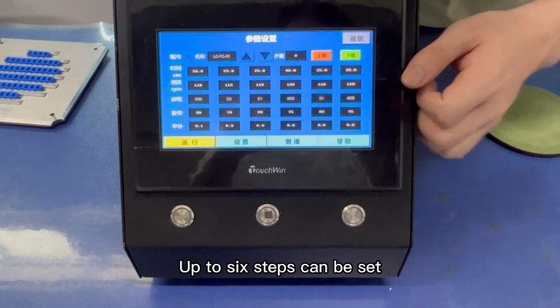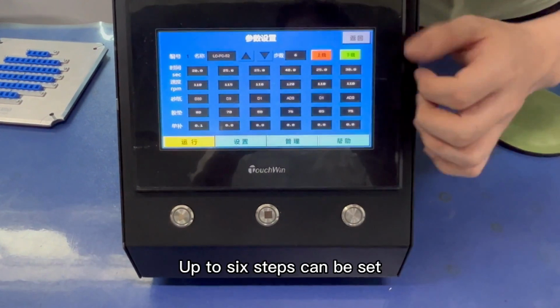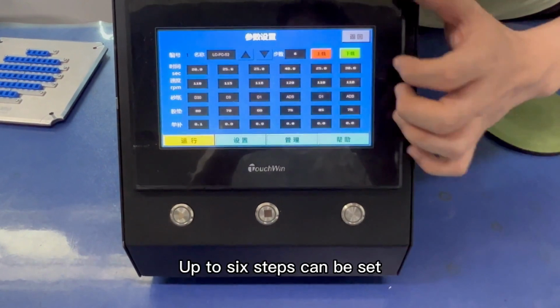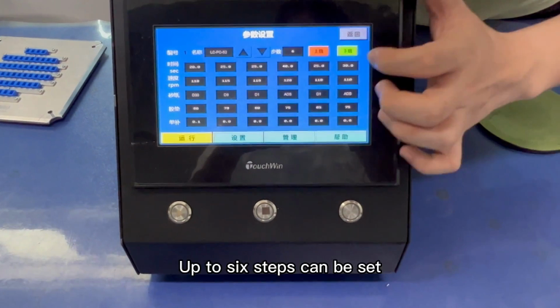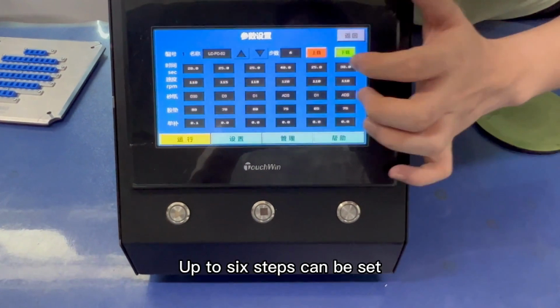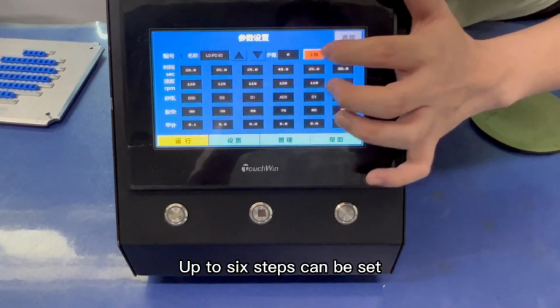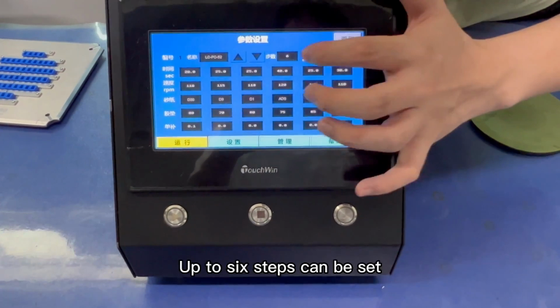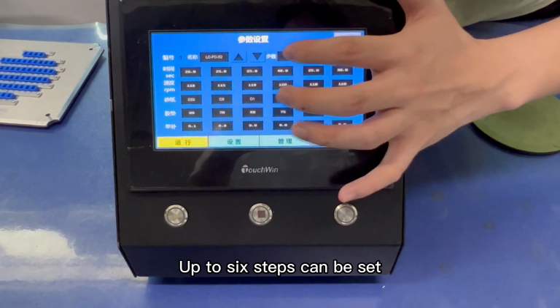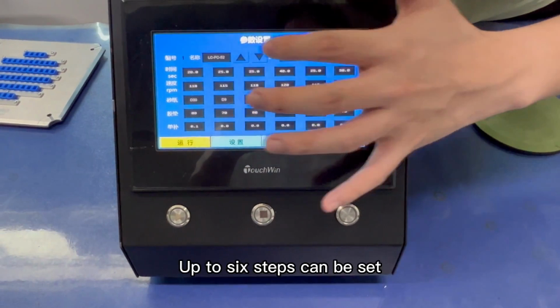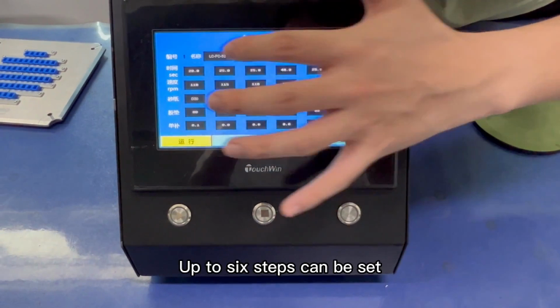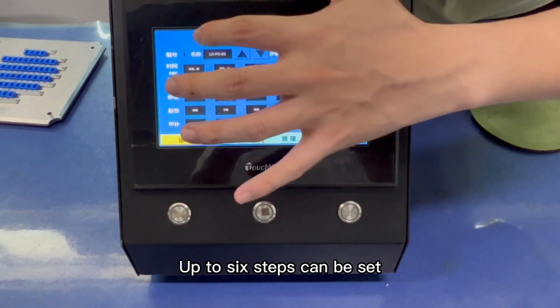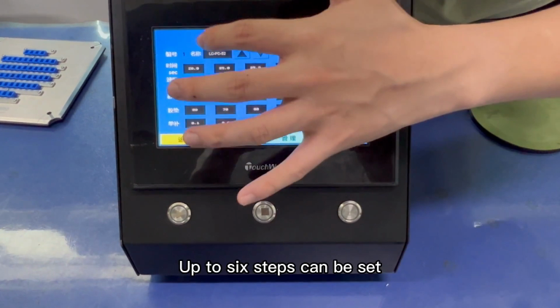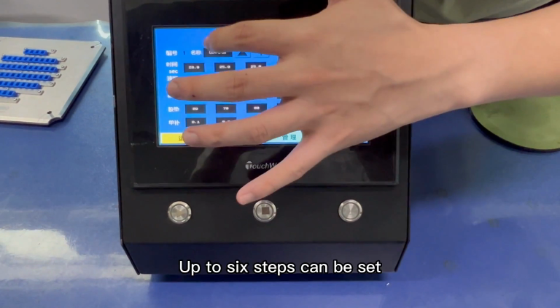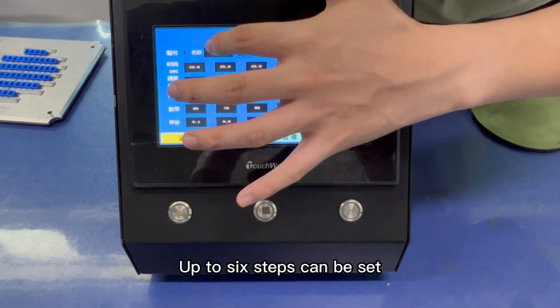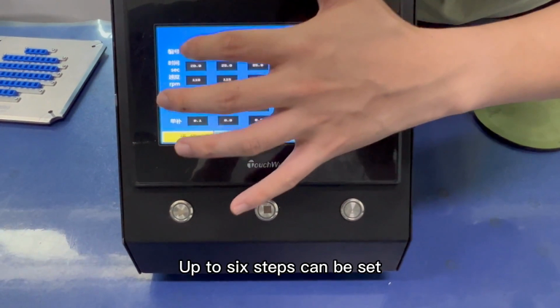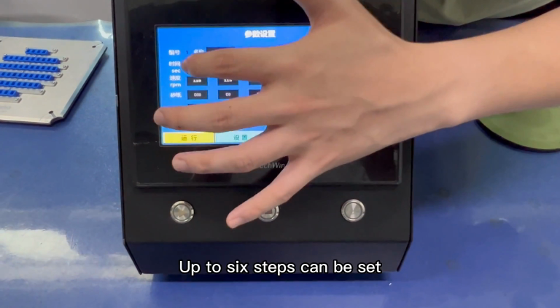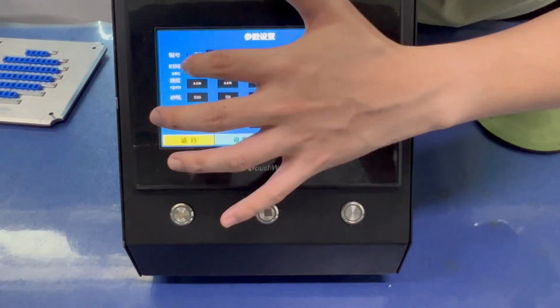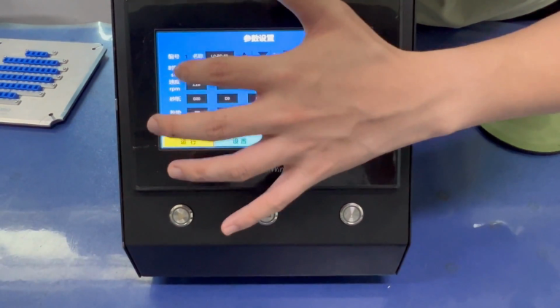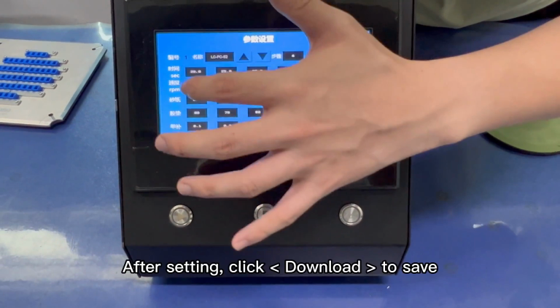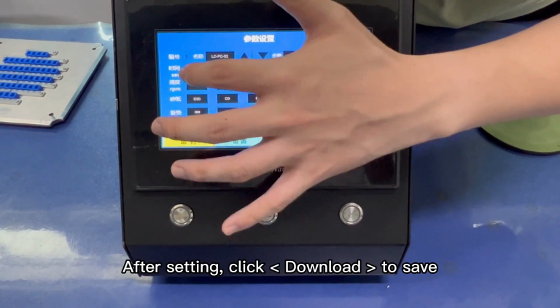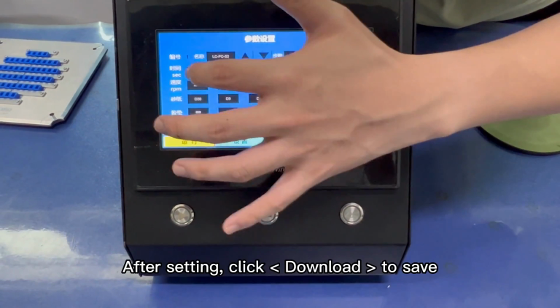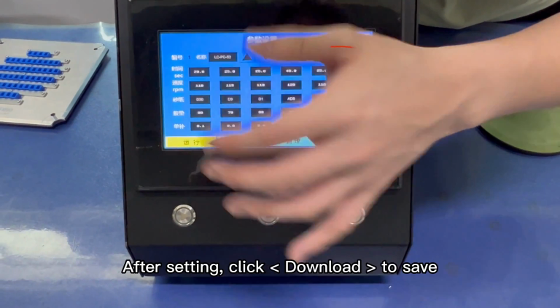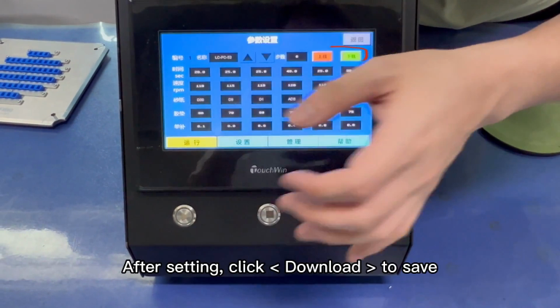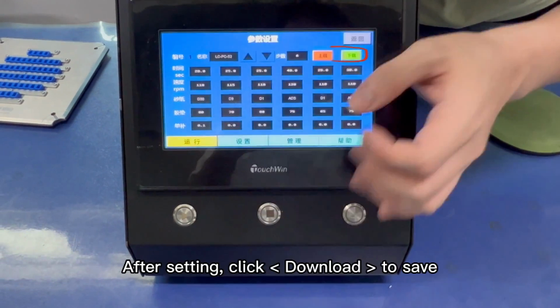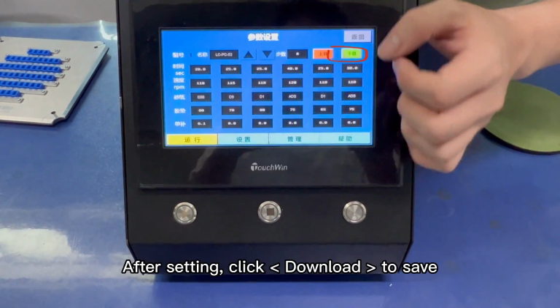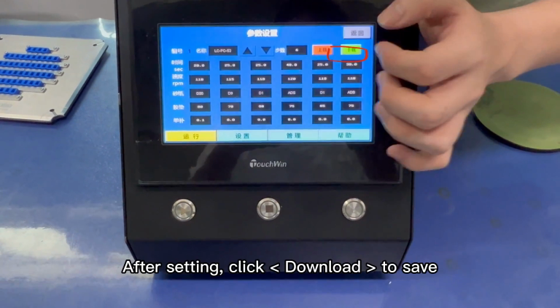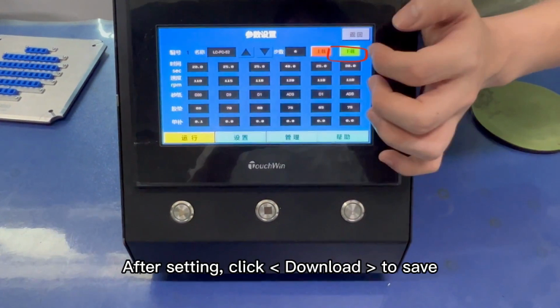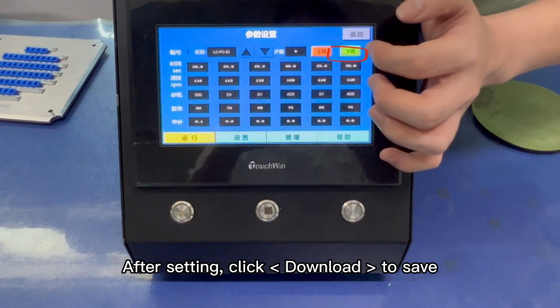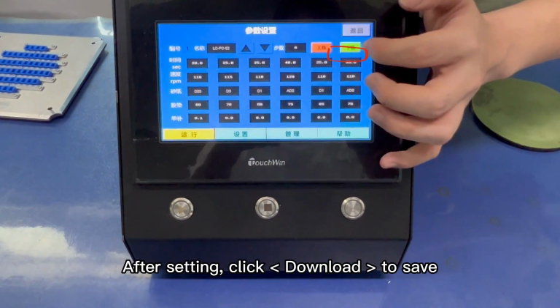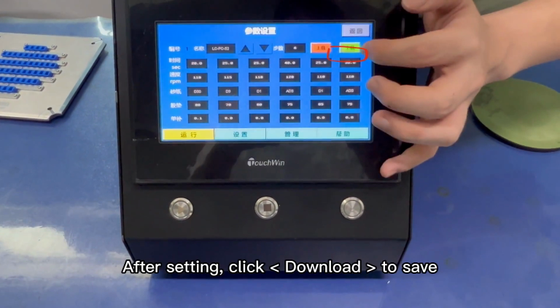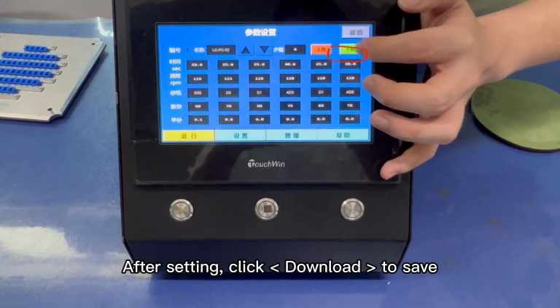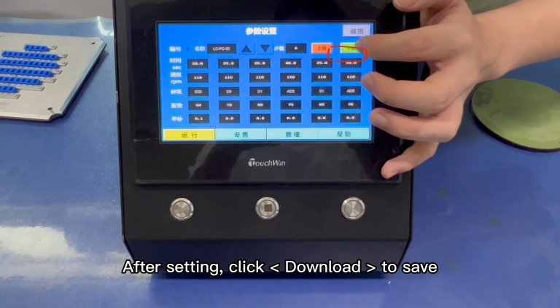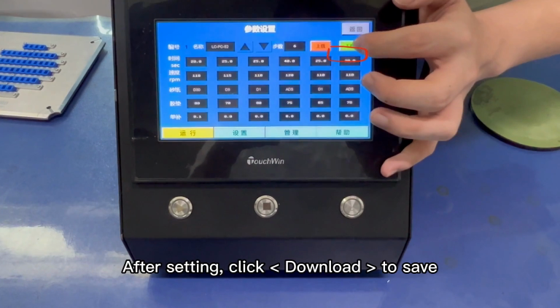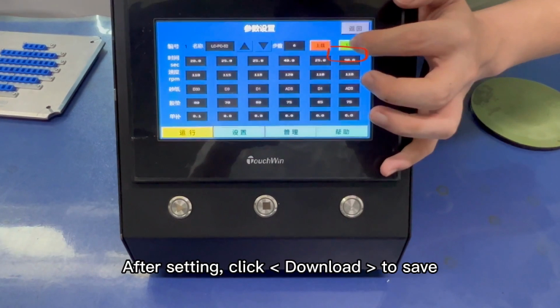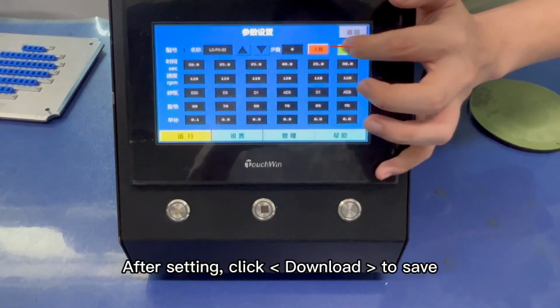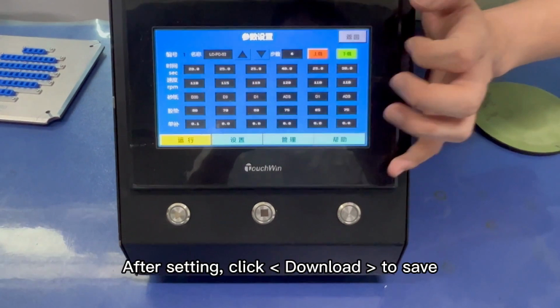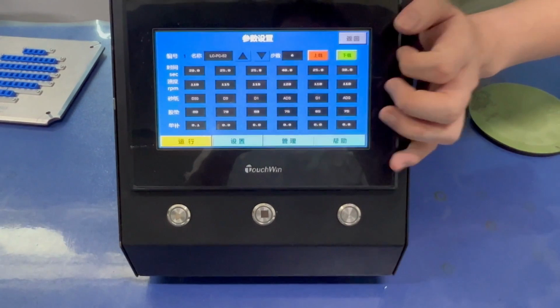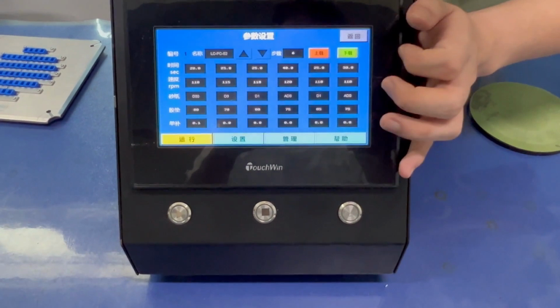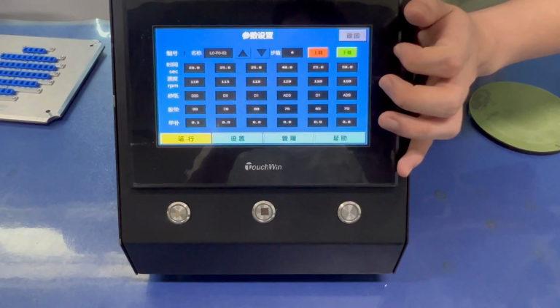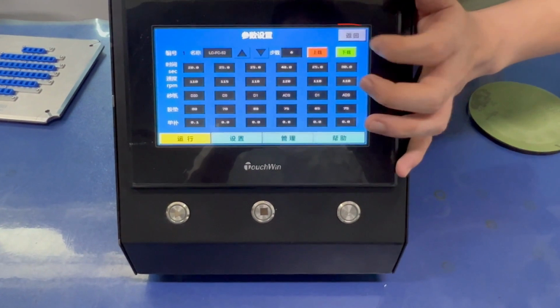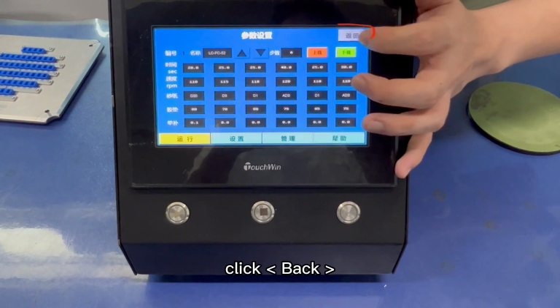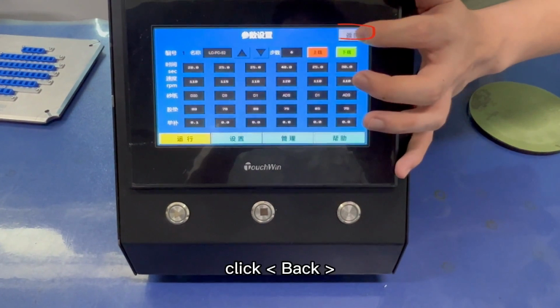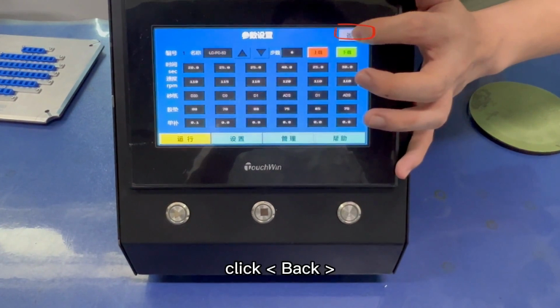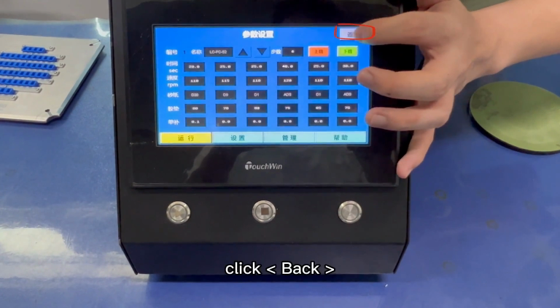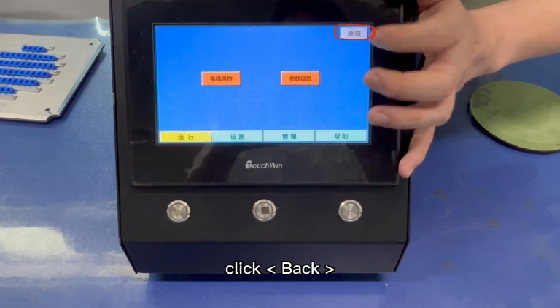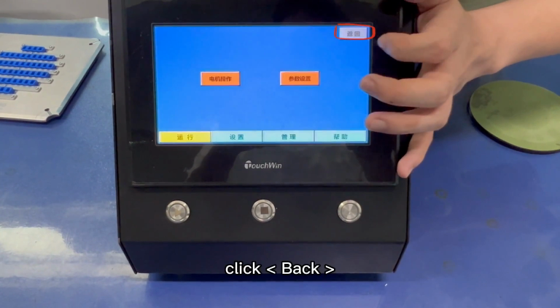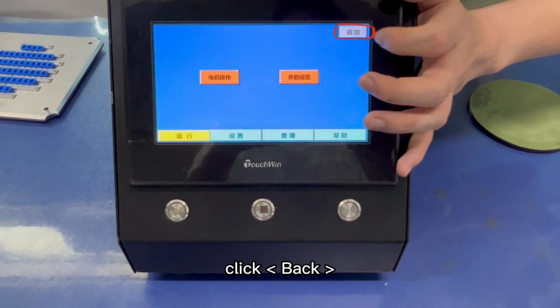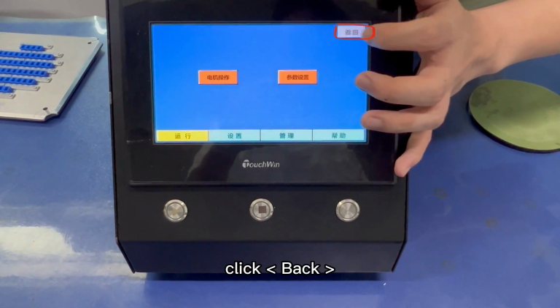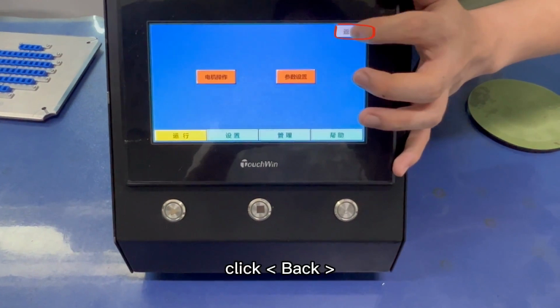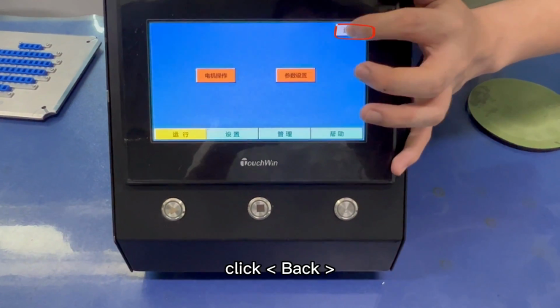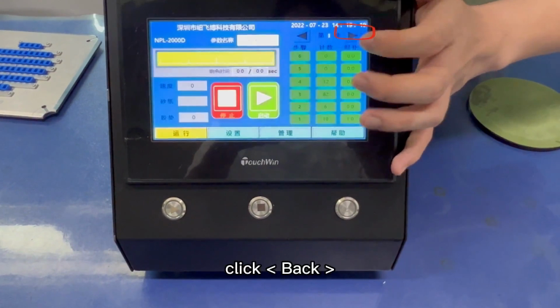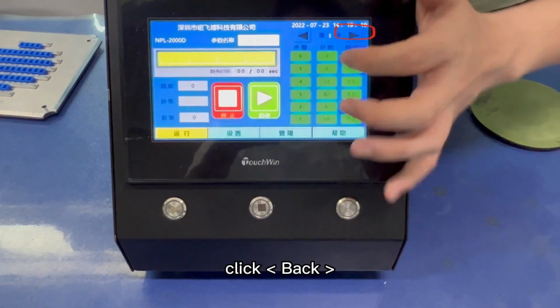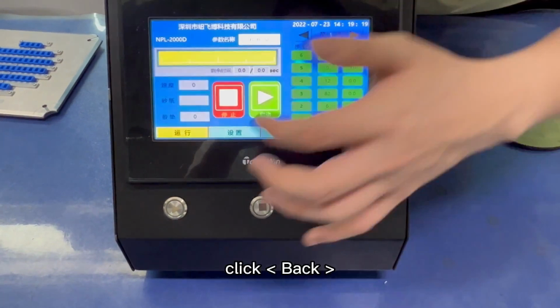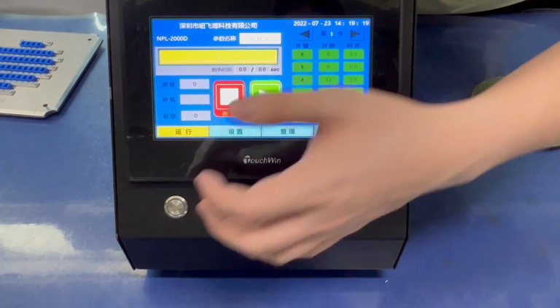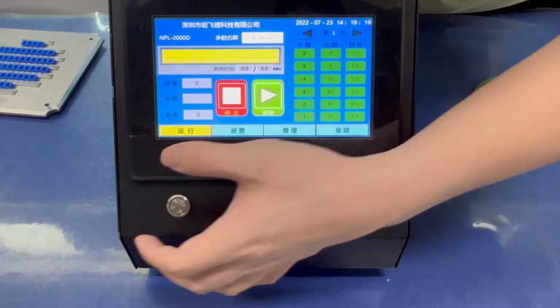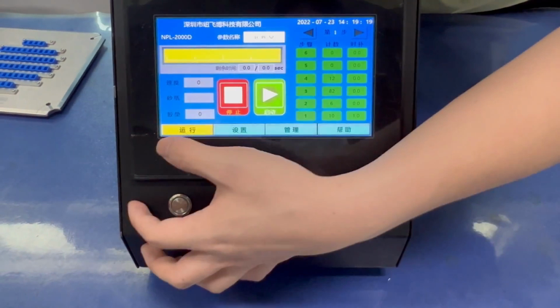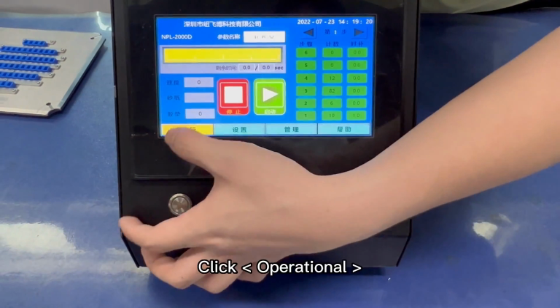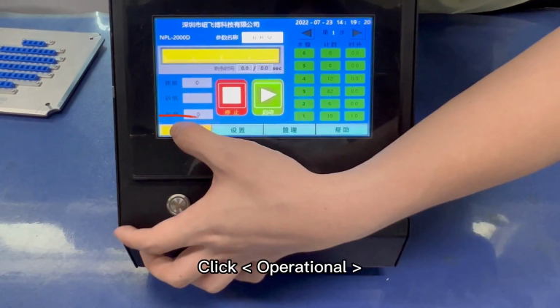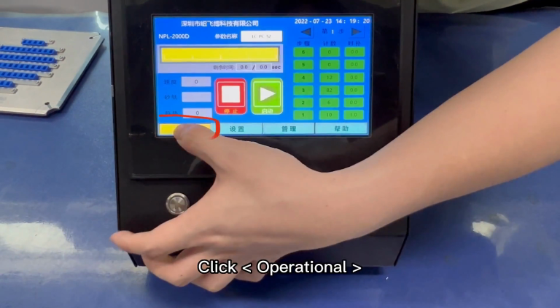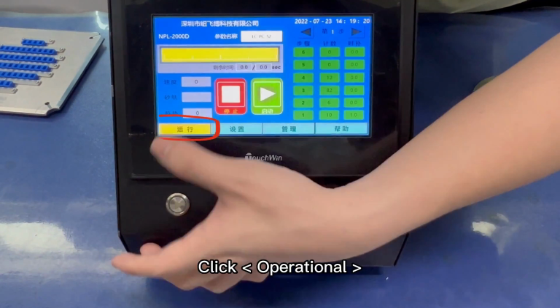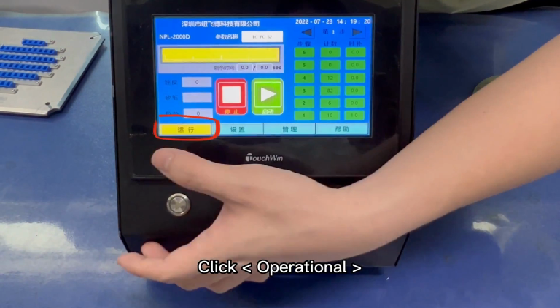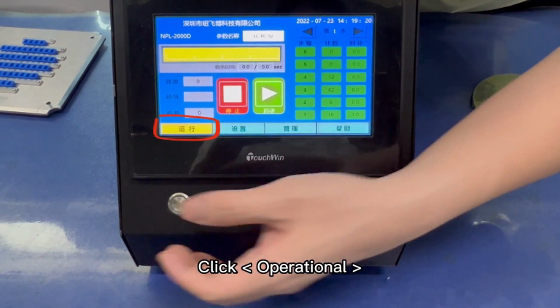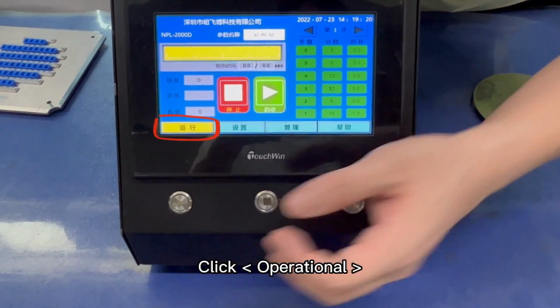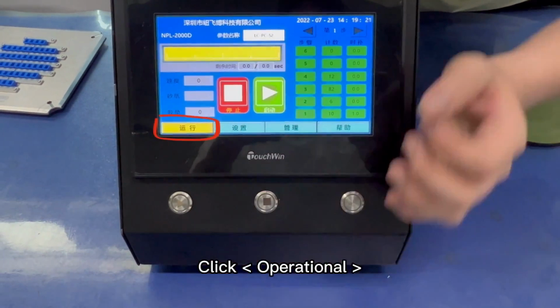Up to nine steps can be set. After setting, click Download and Save. Then click Back, and click Operational.